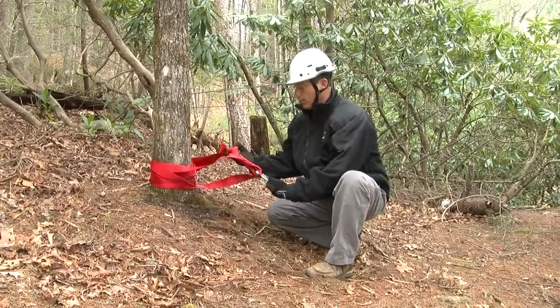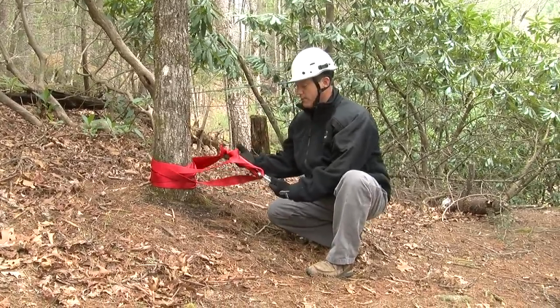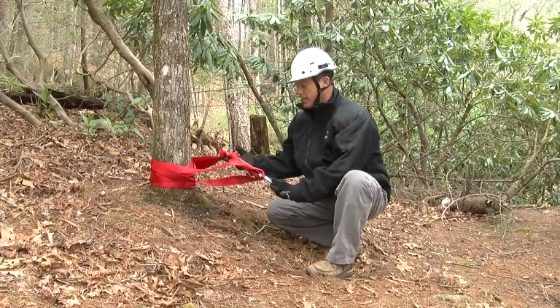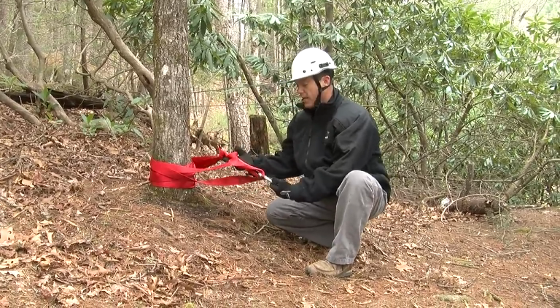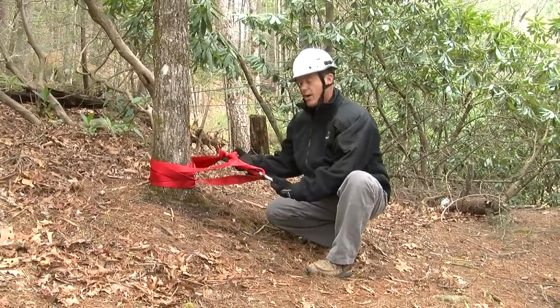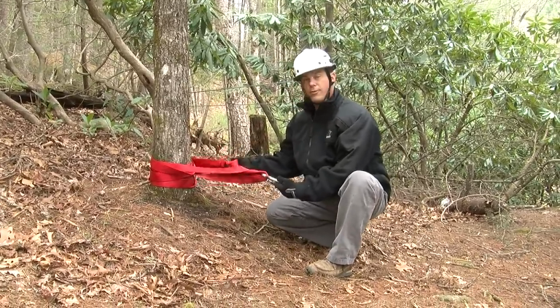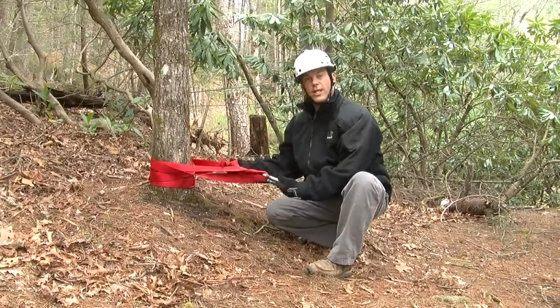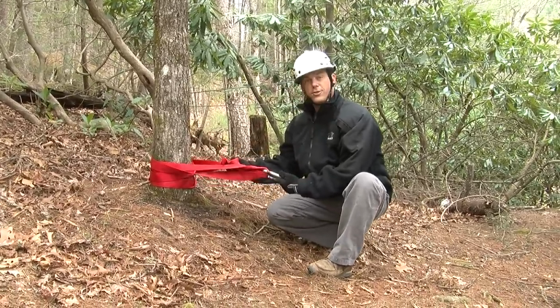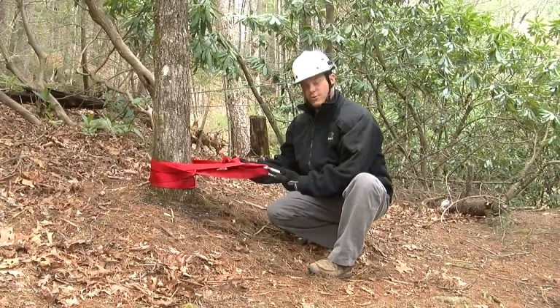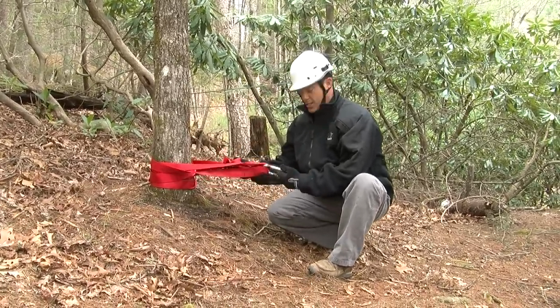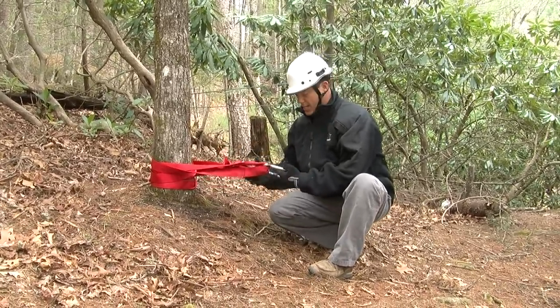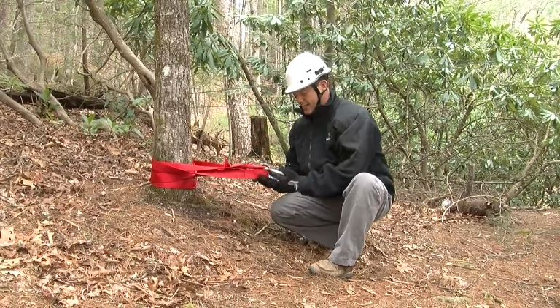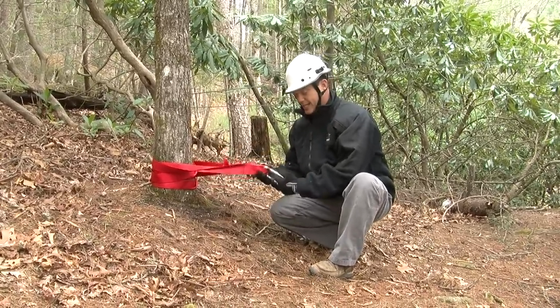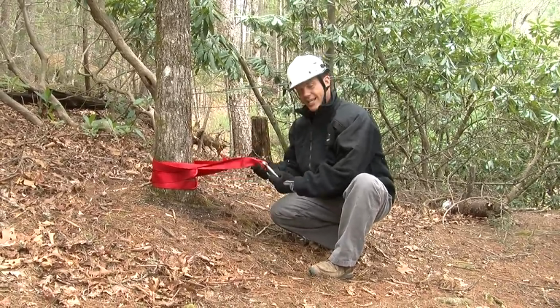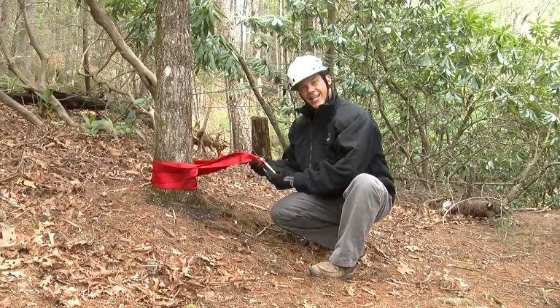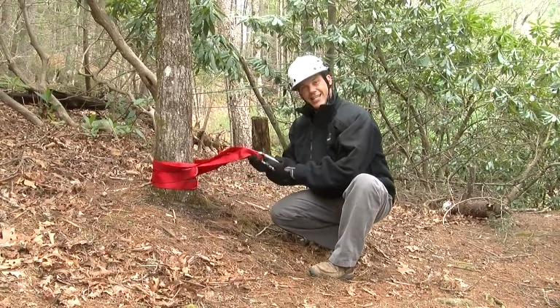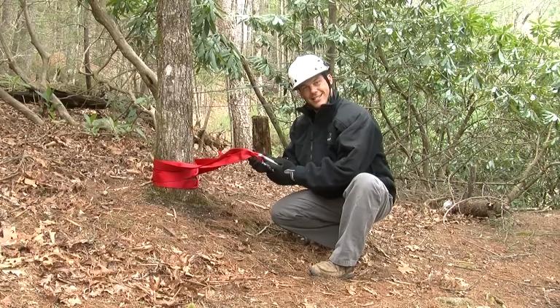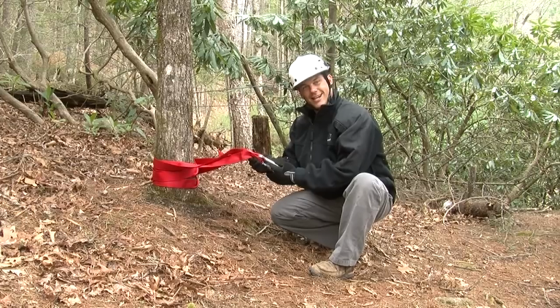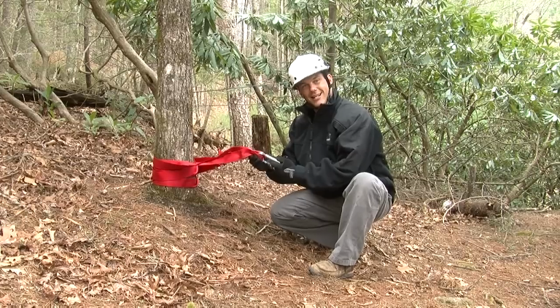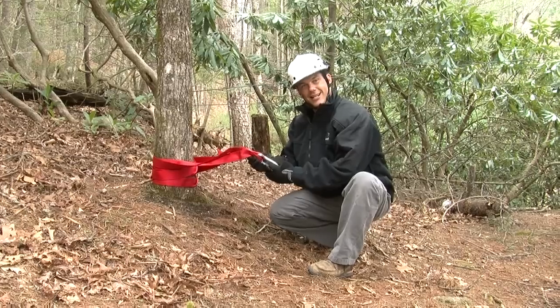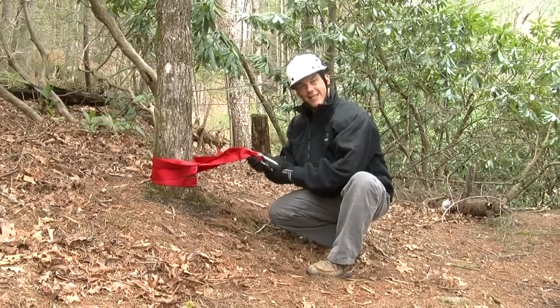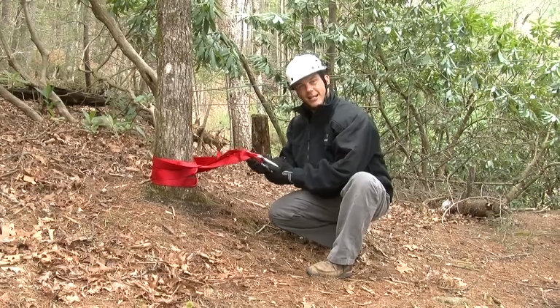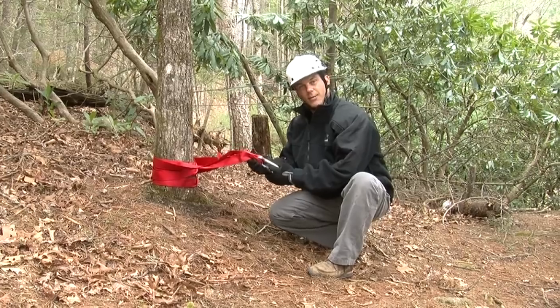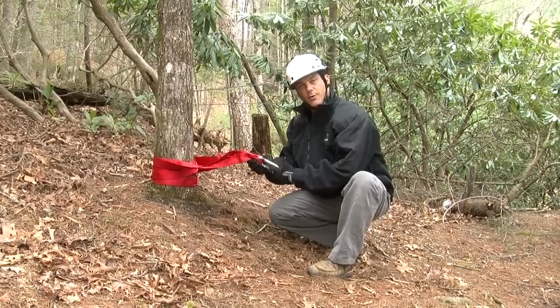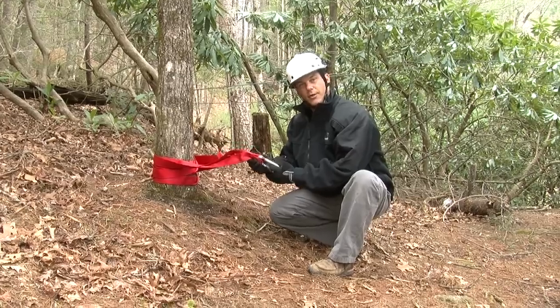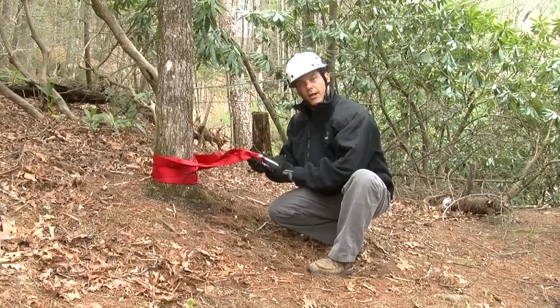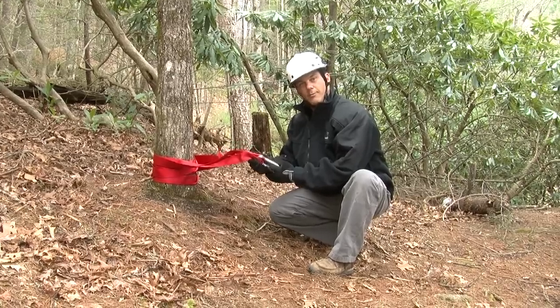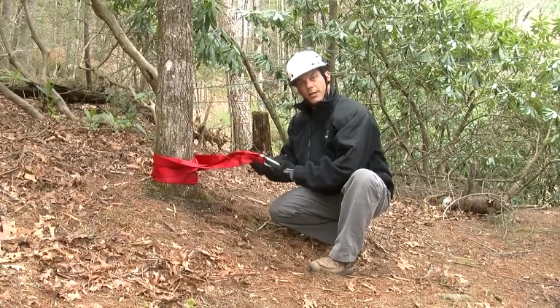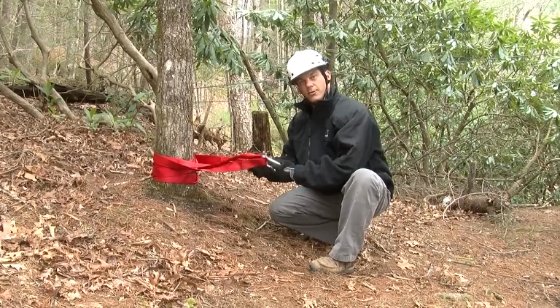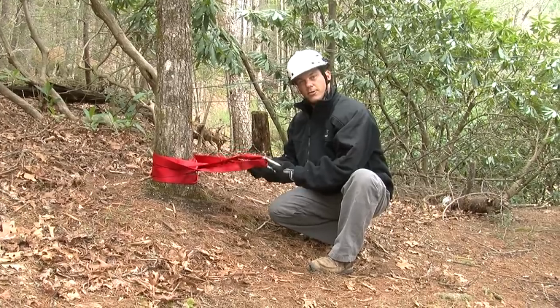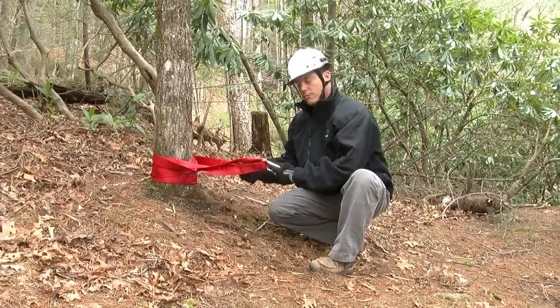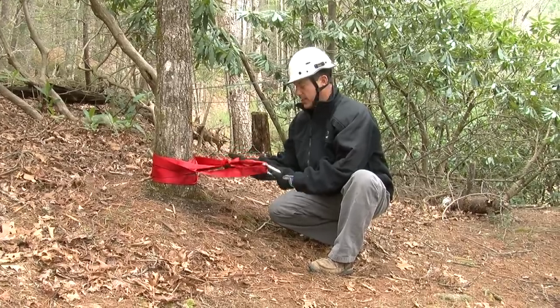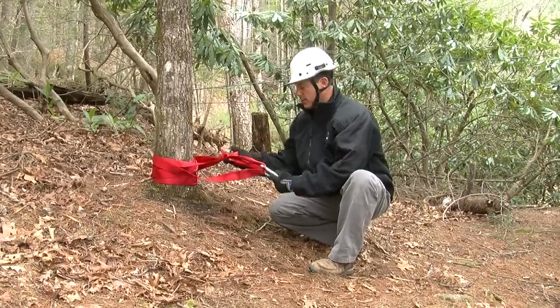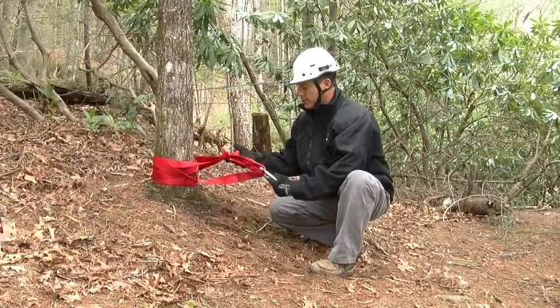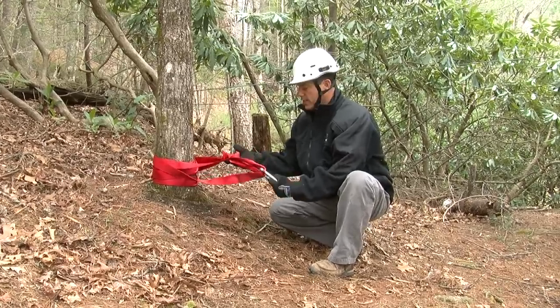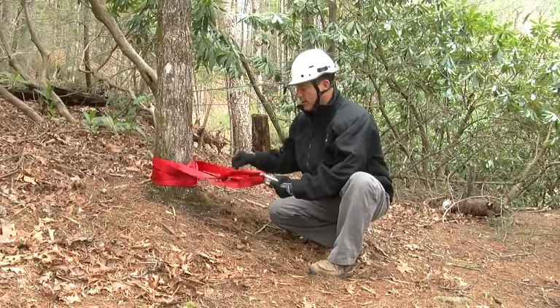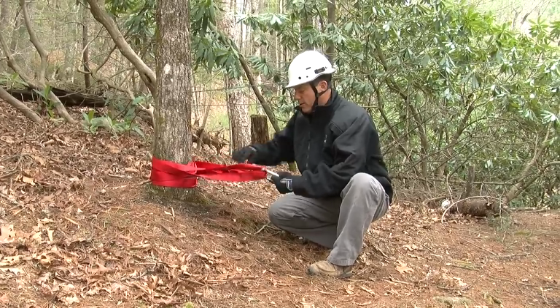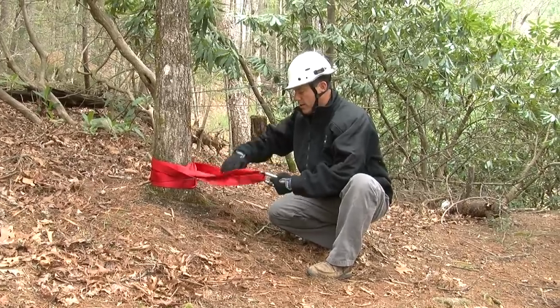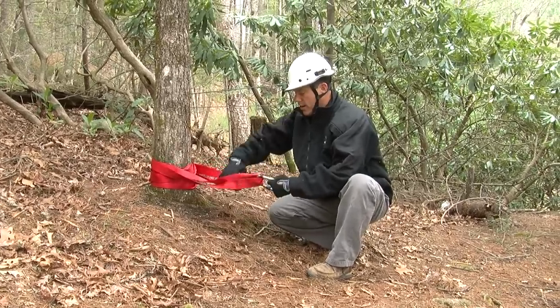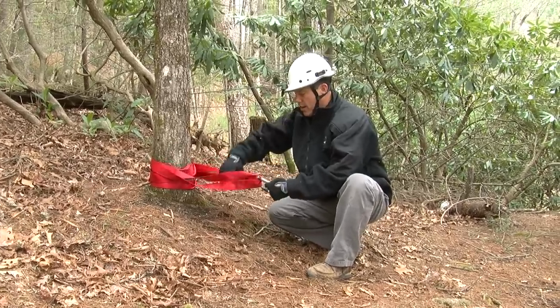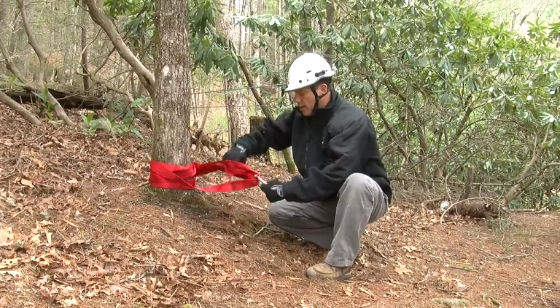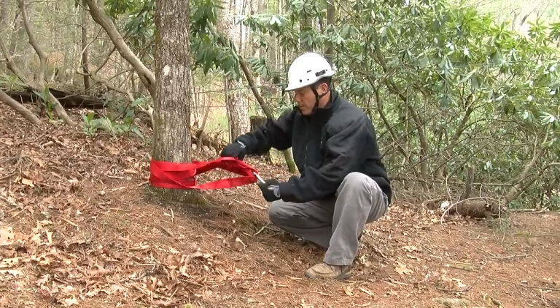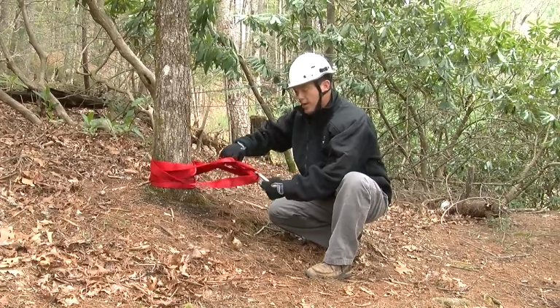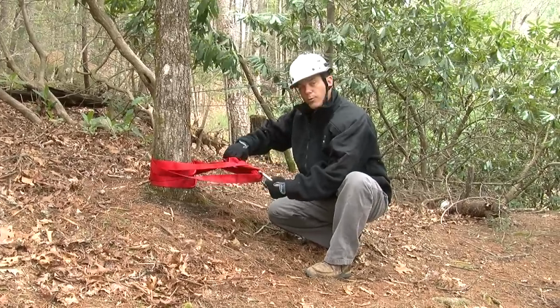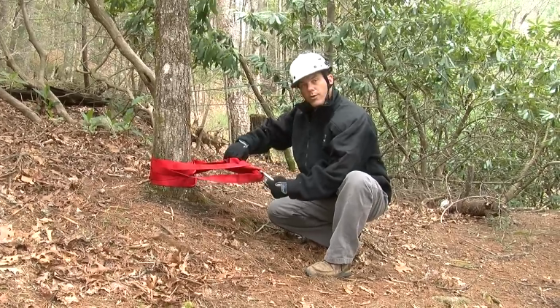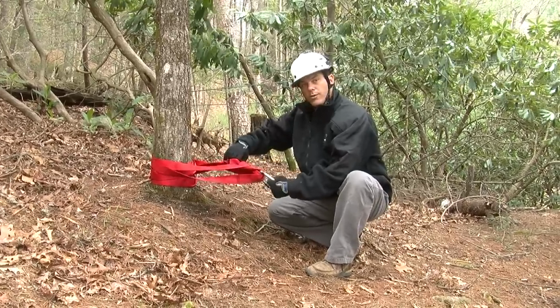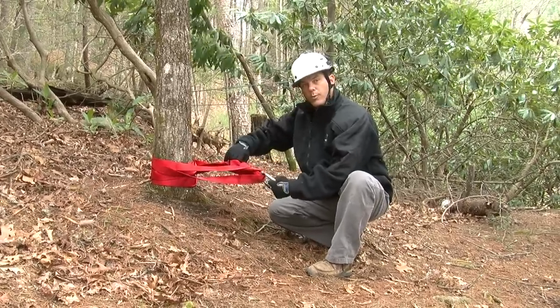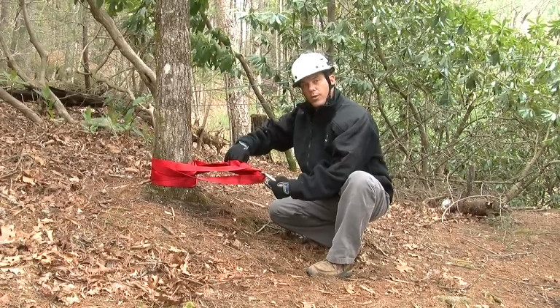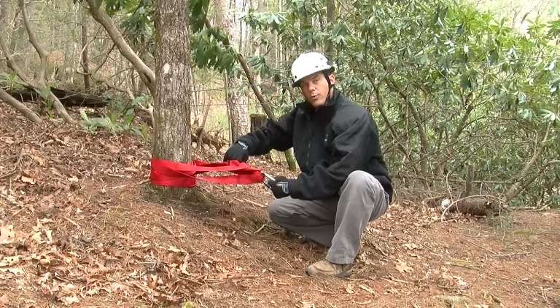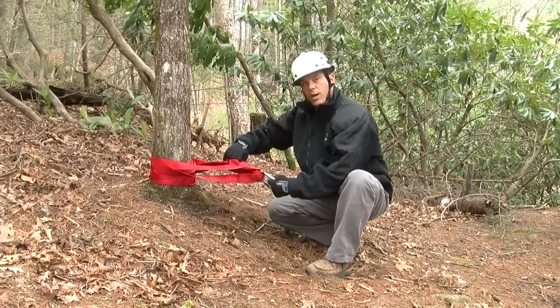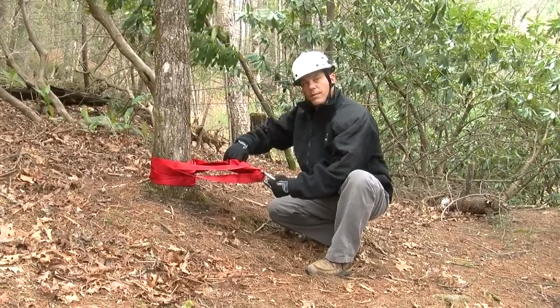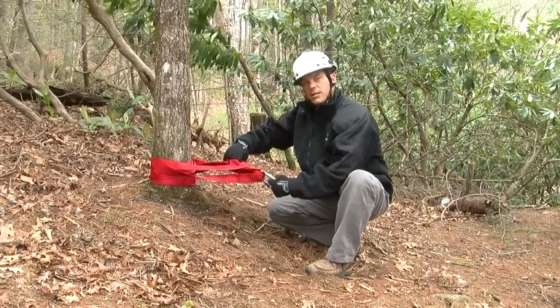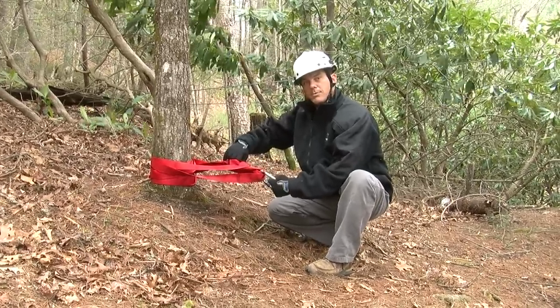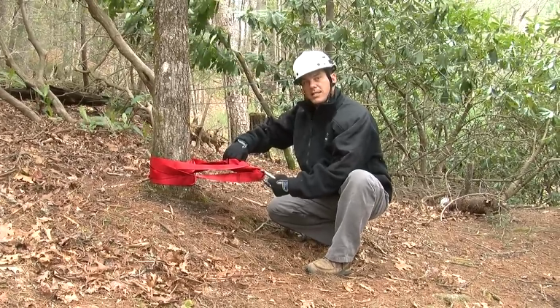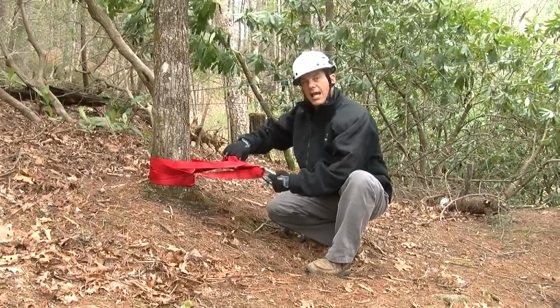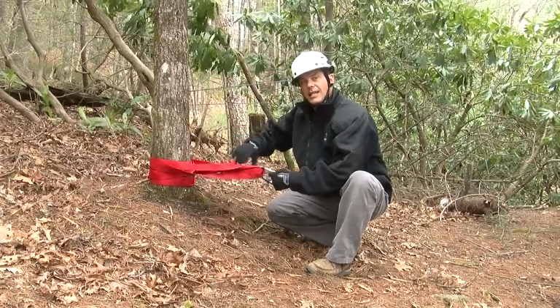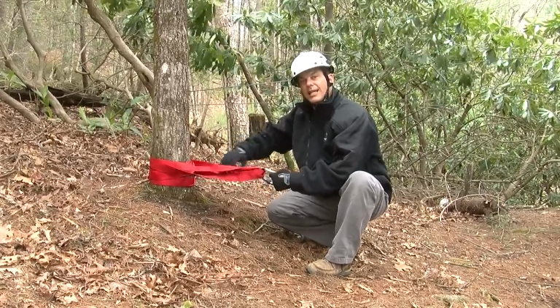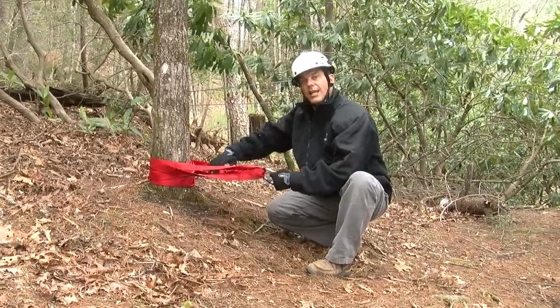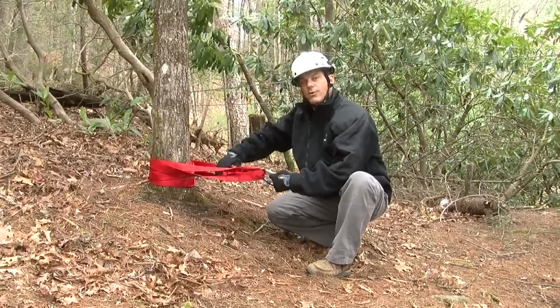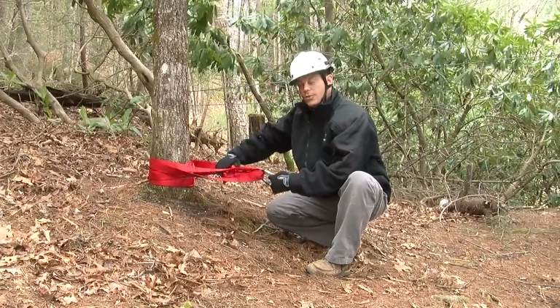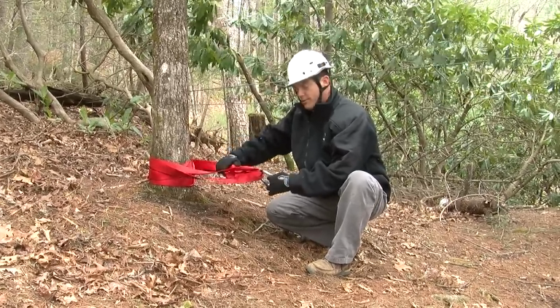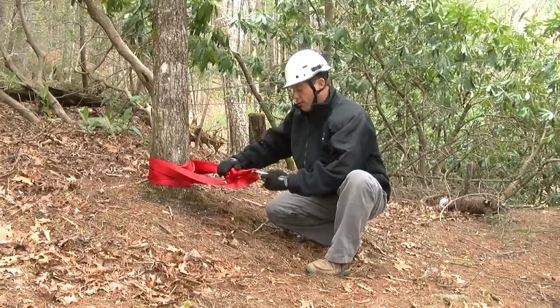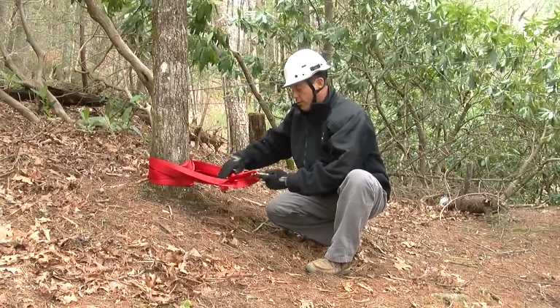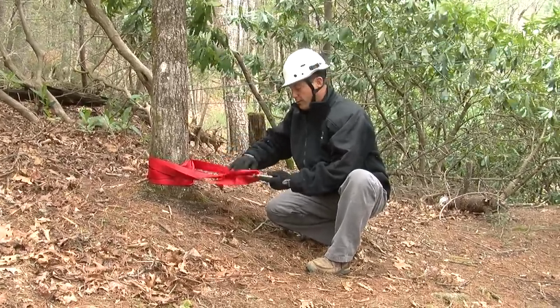You want to be careful that your knot is not exactly where the carabiner is going to be. You see here our knot where the webbing has been tied together is far up.